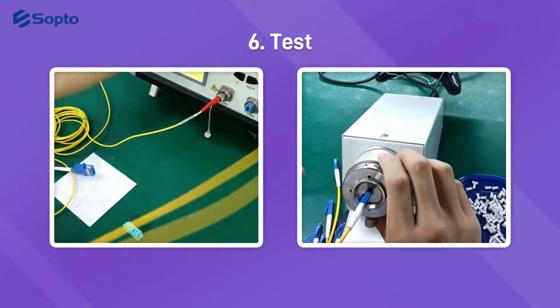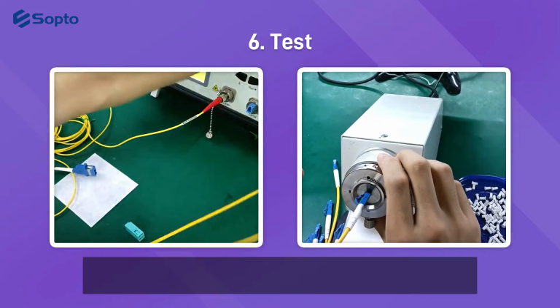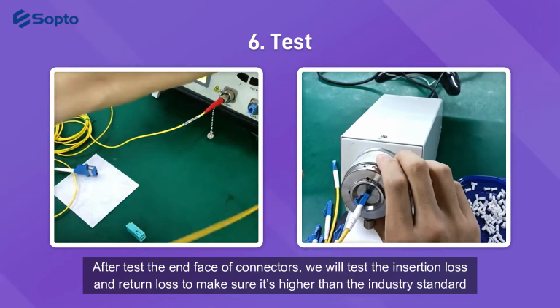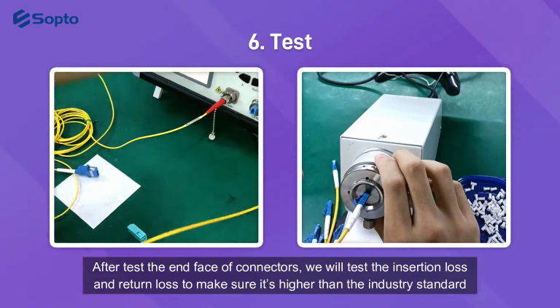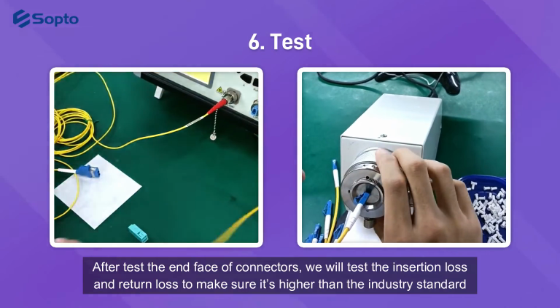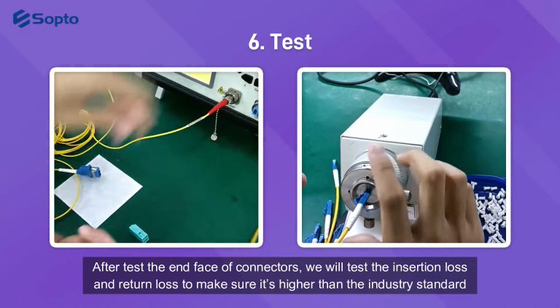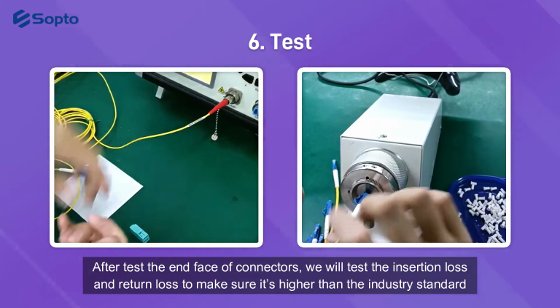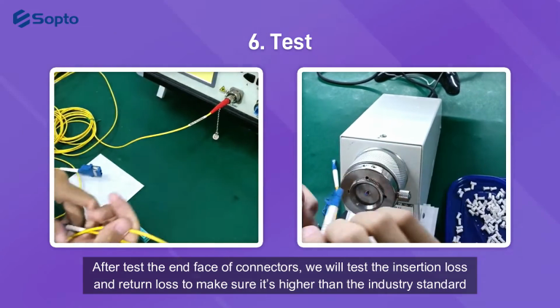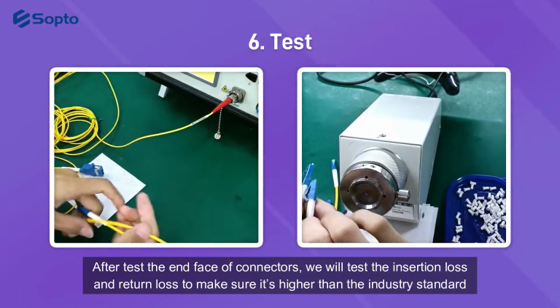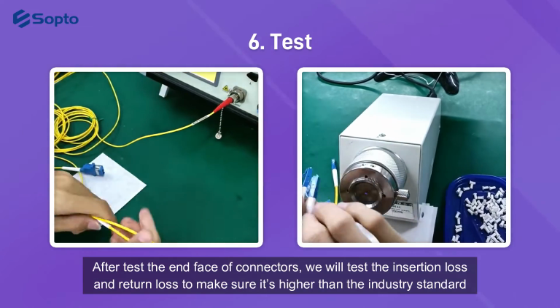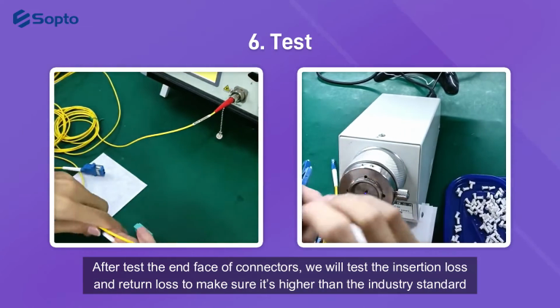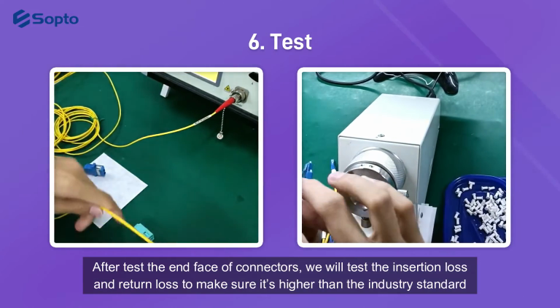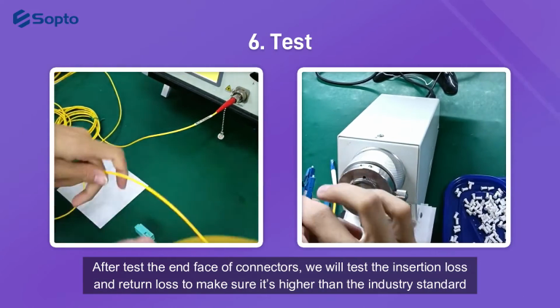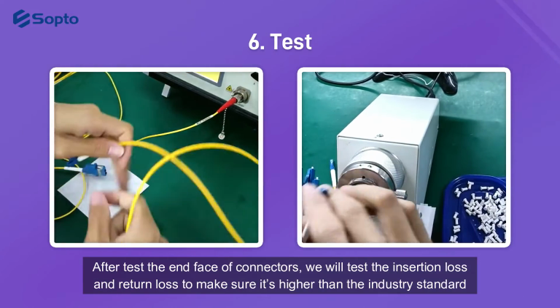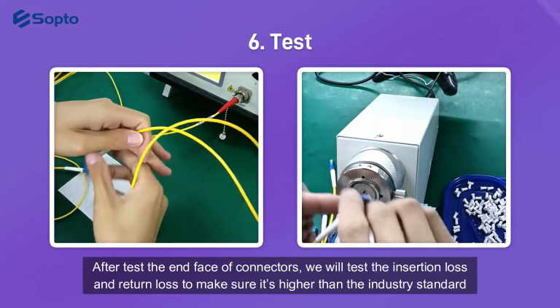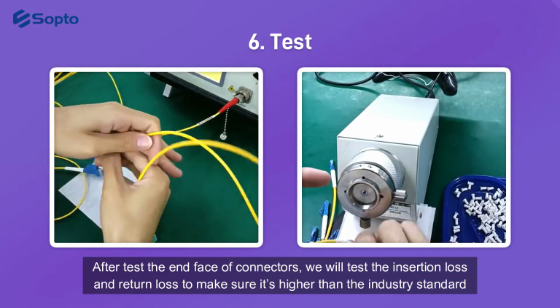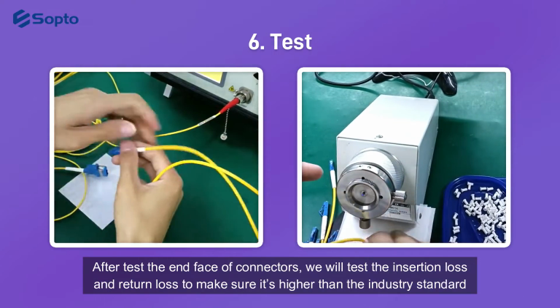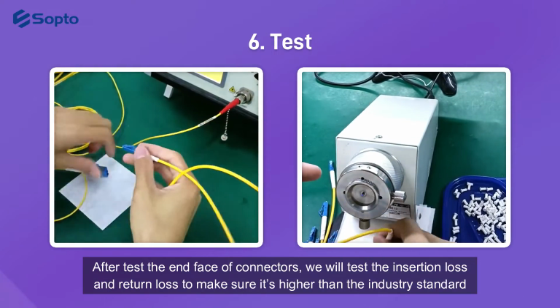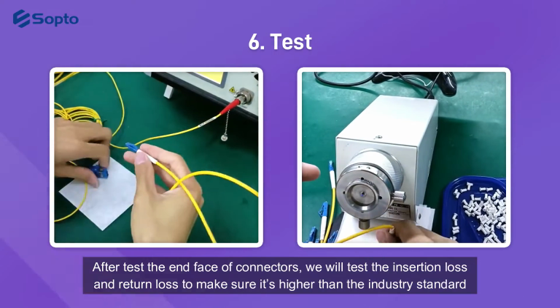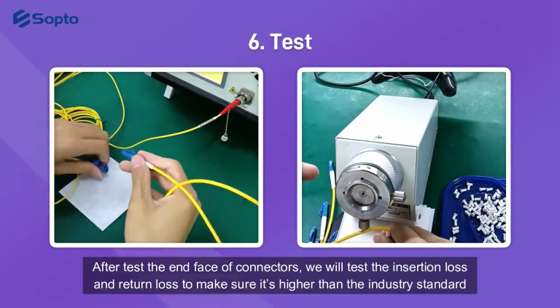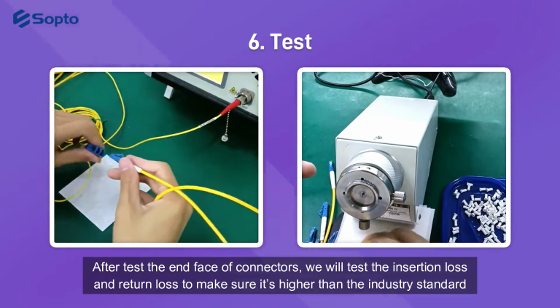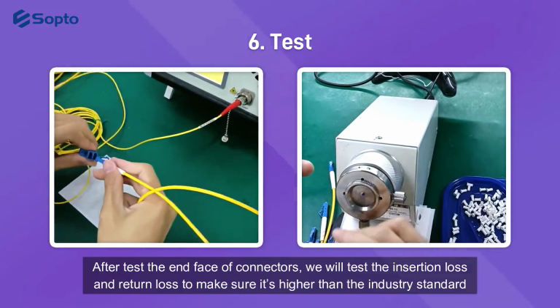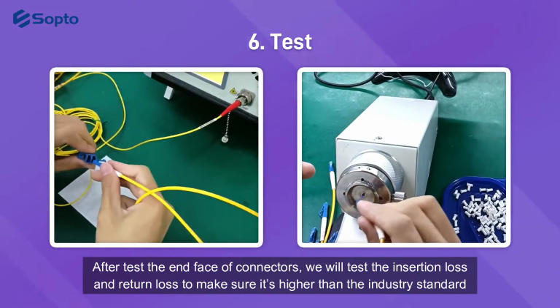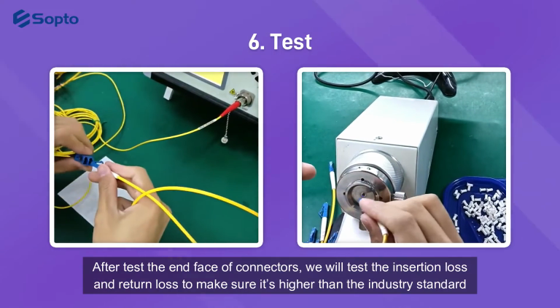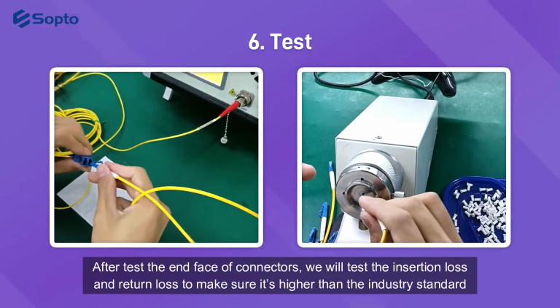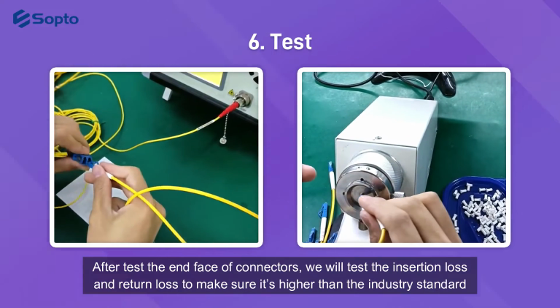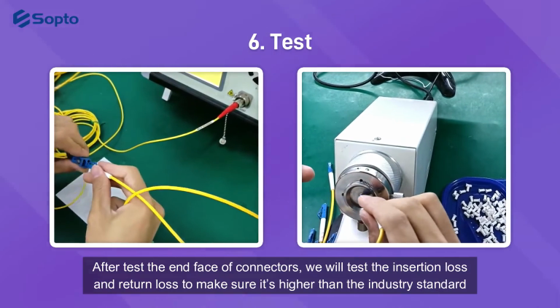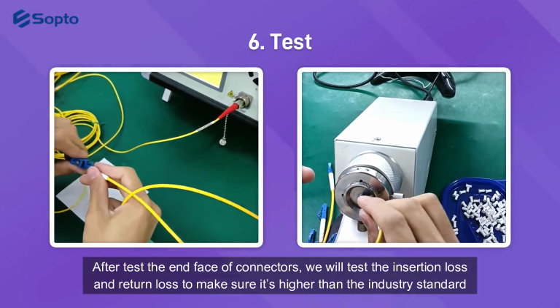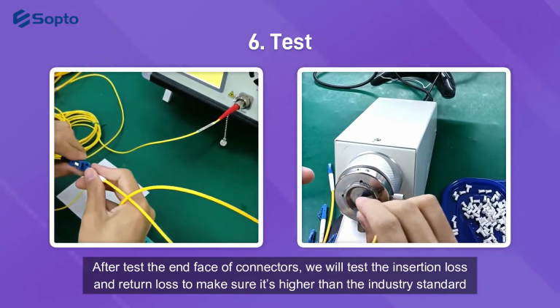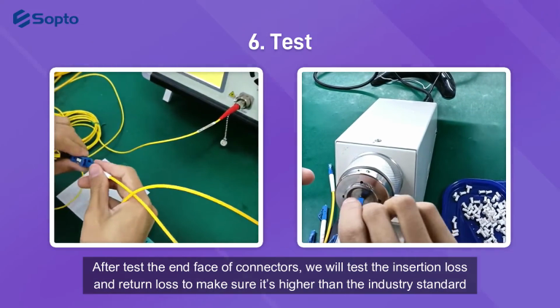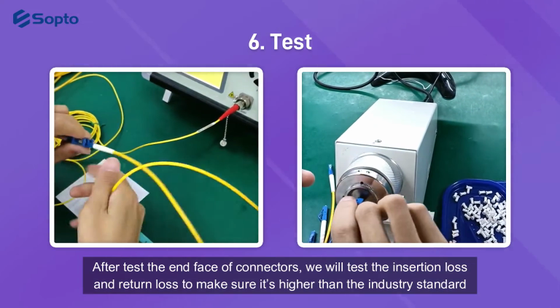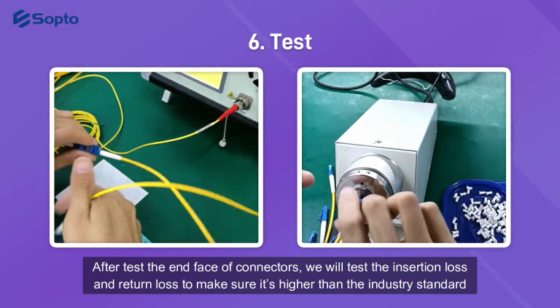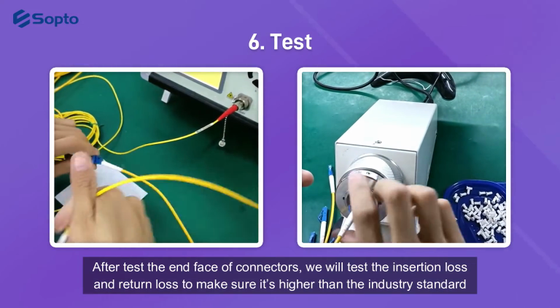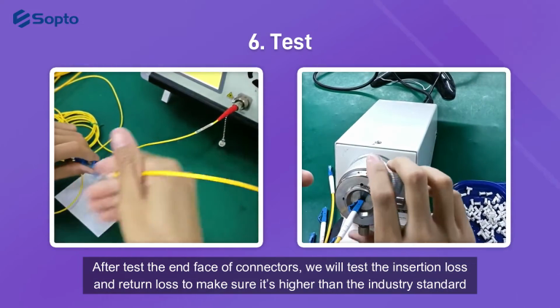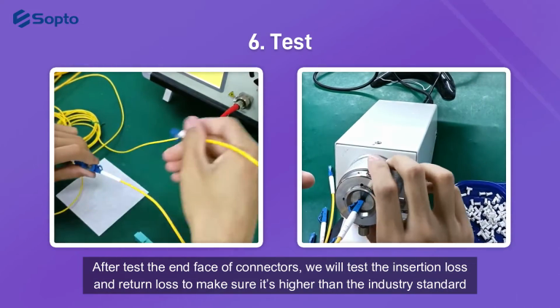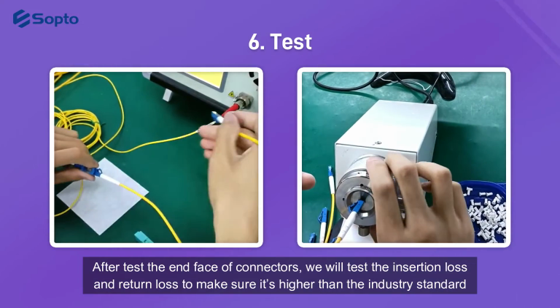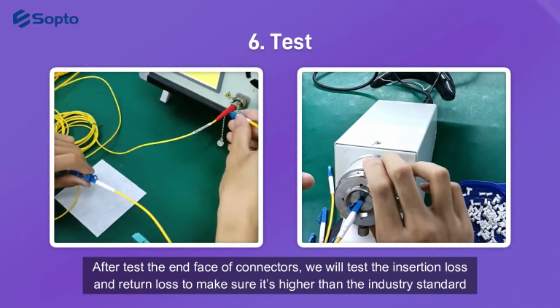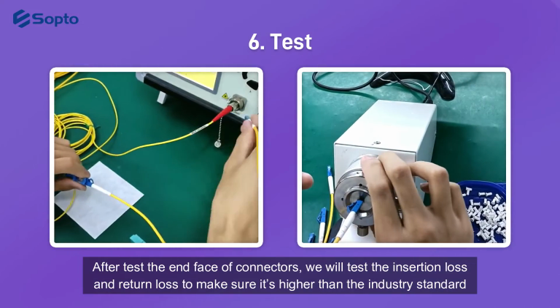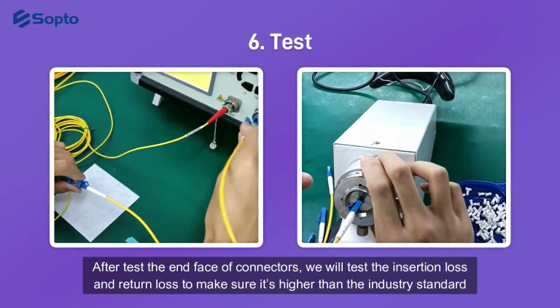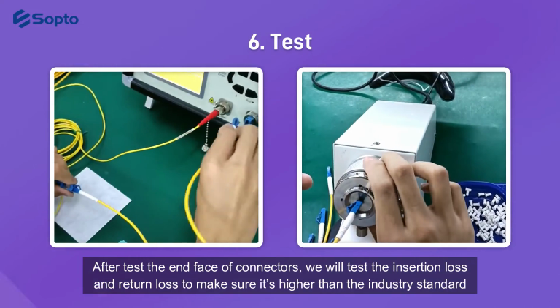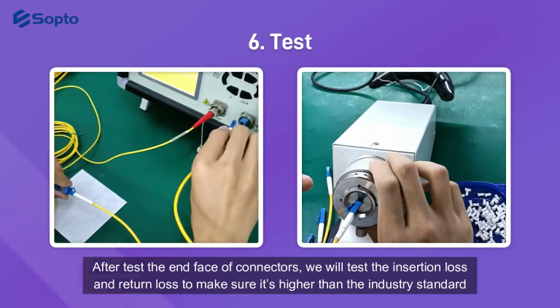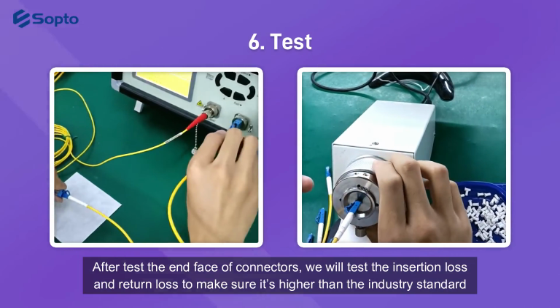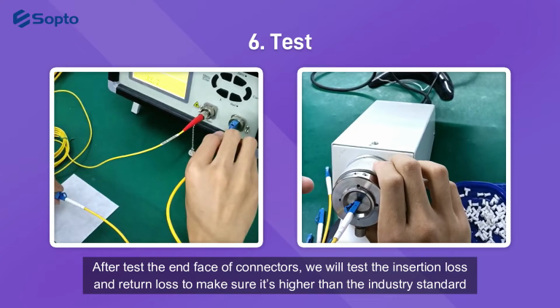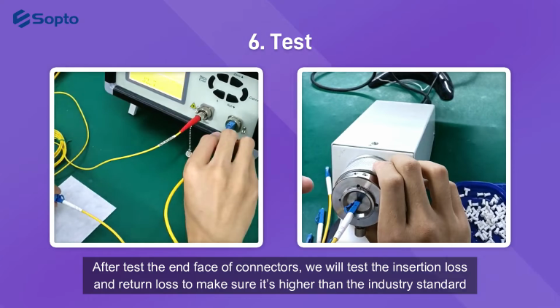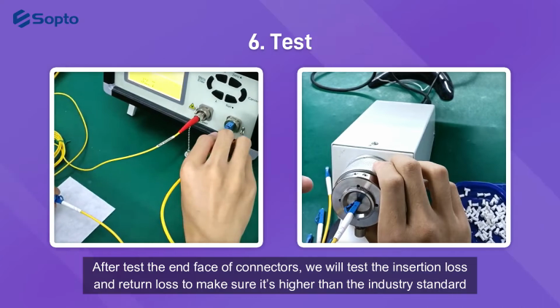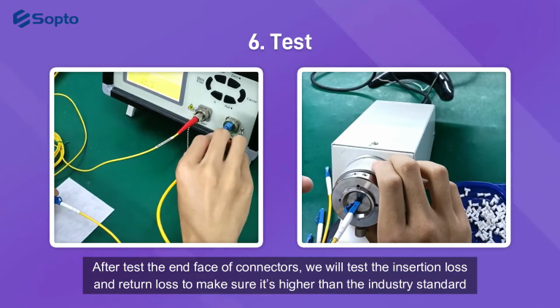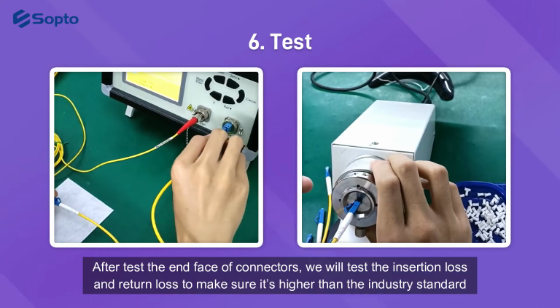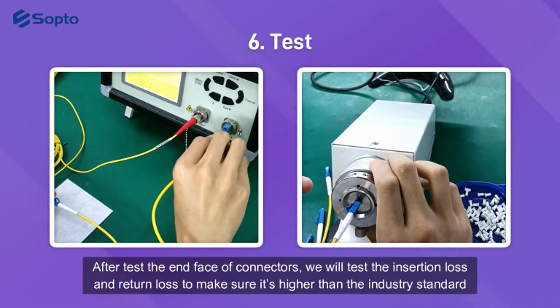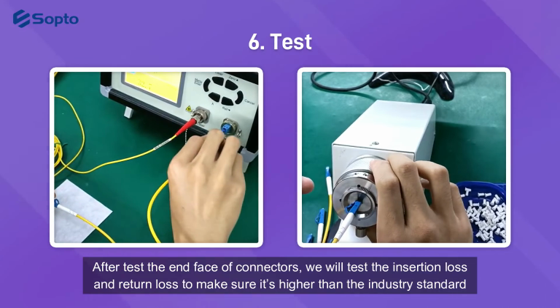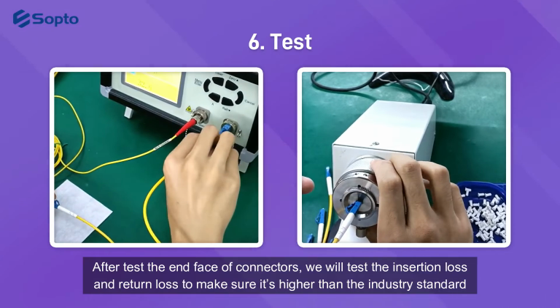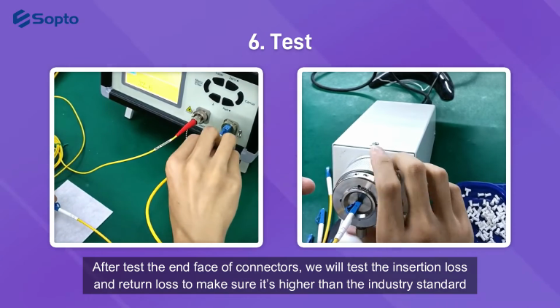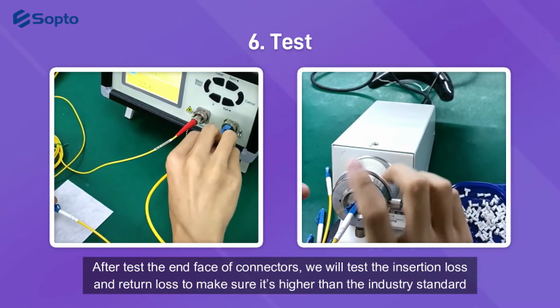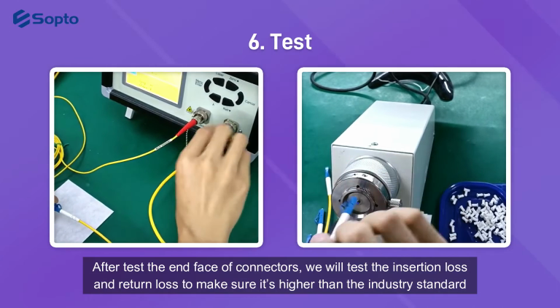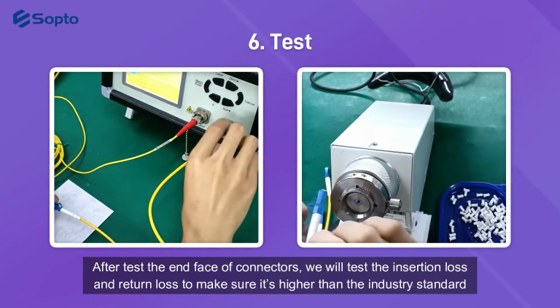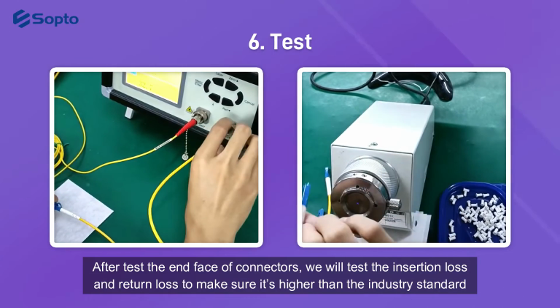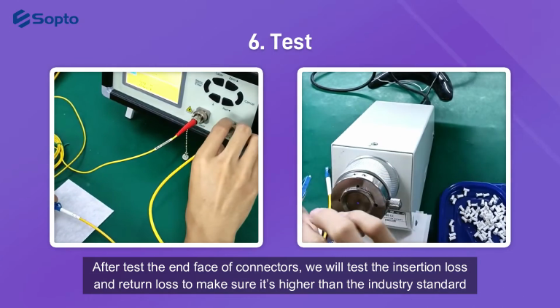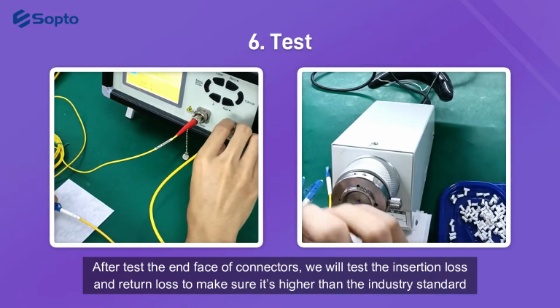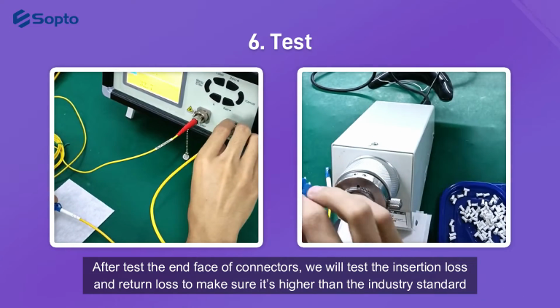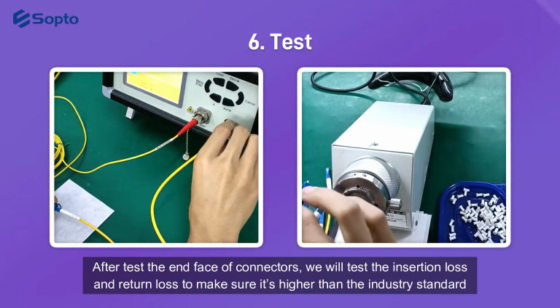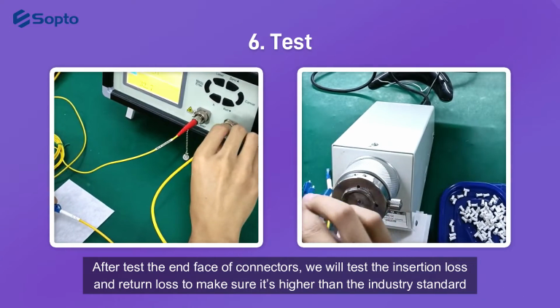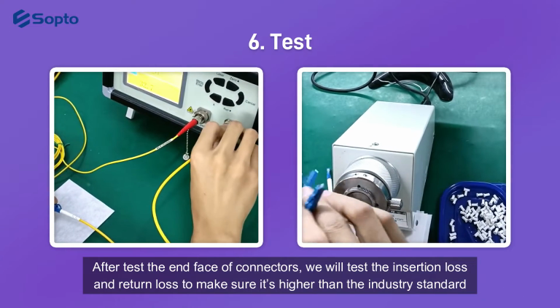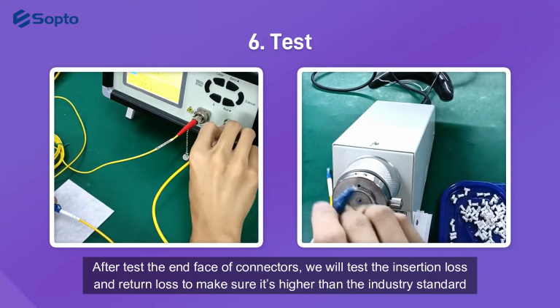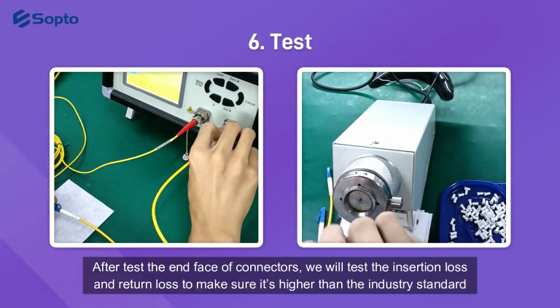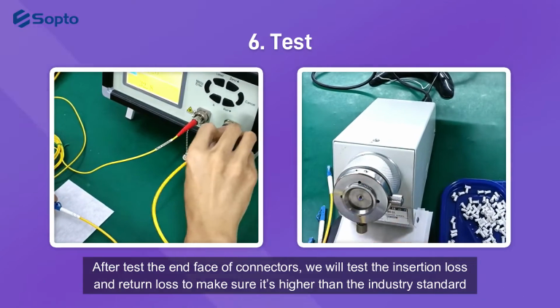After testing the end-face of the connectors, we will test the insertion loss and return loss to make sure they meet or exceed the industry standard.